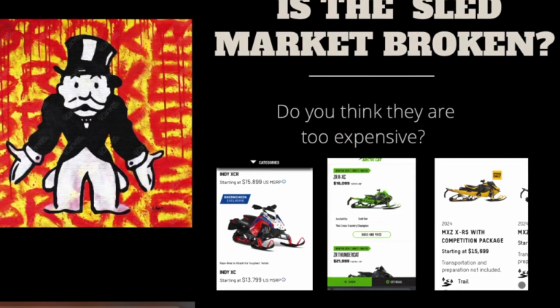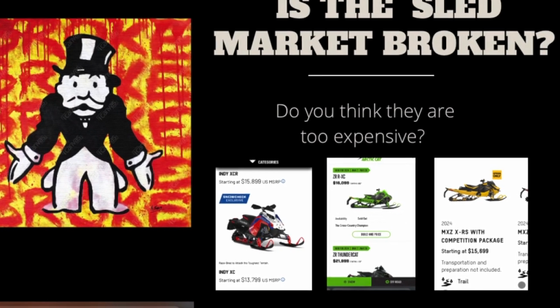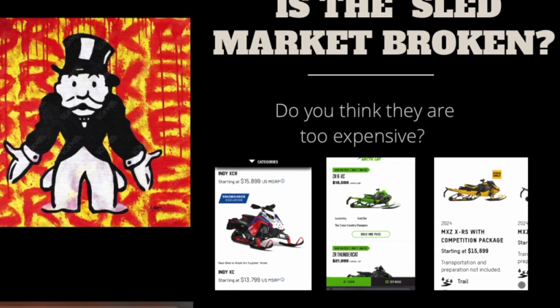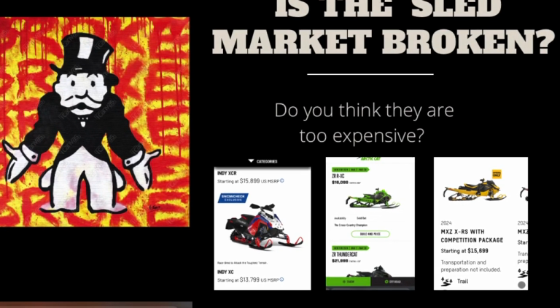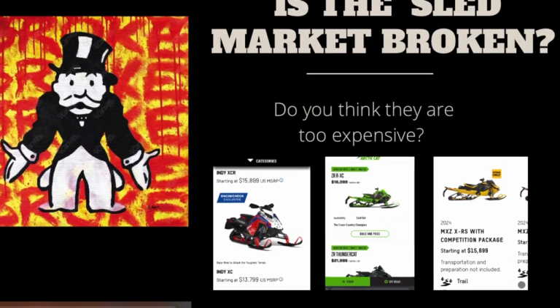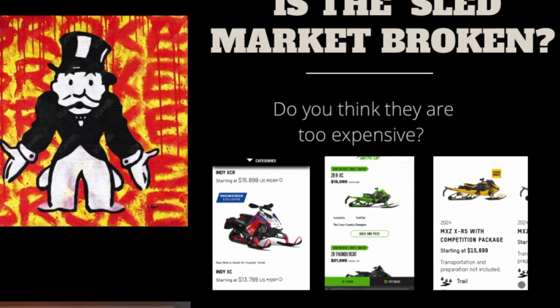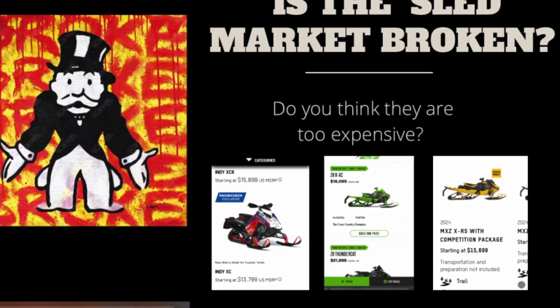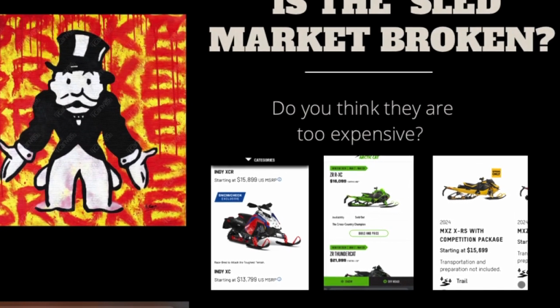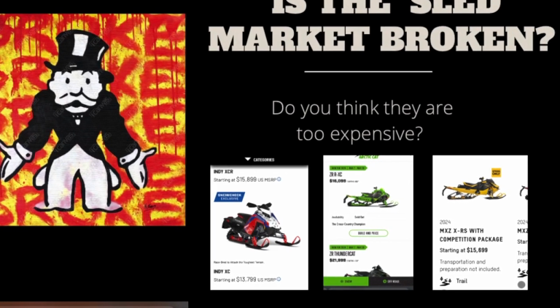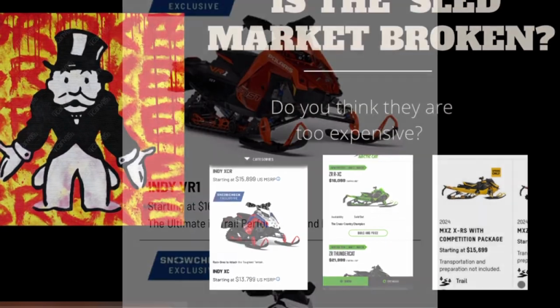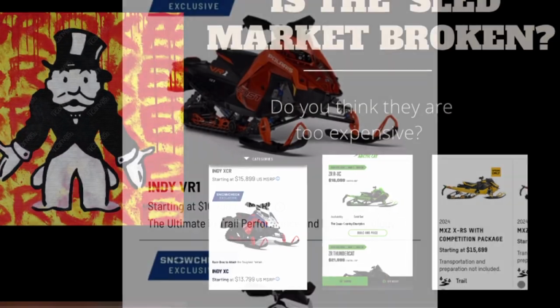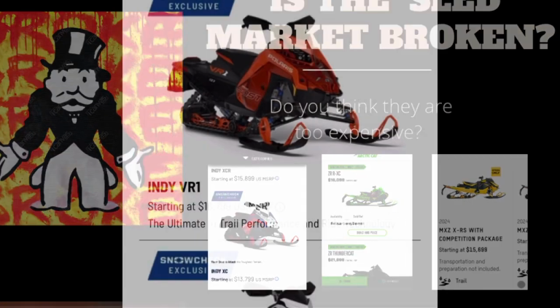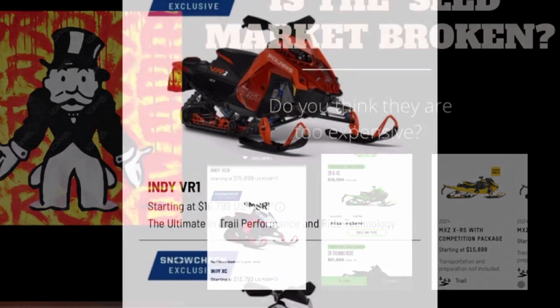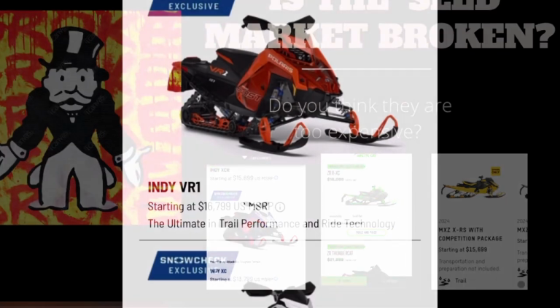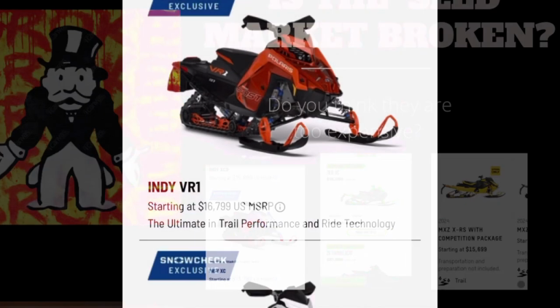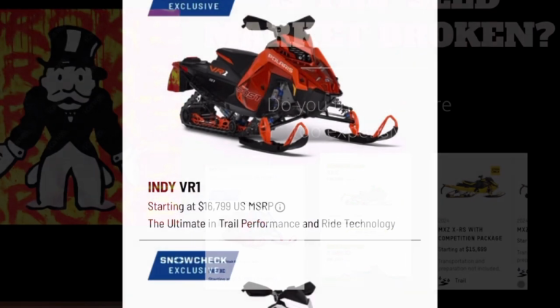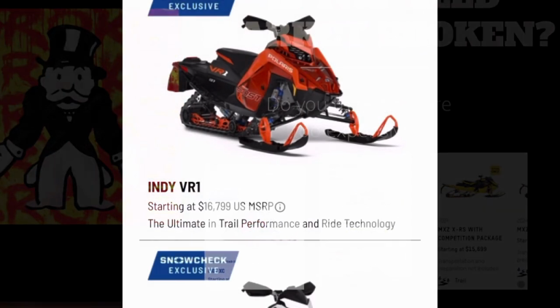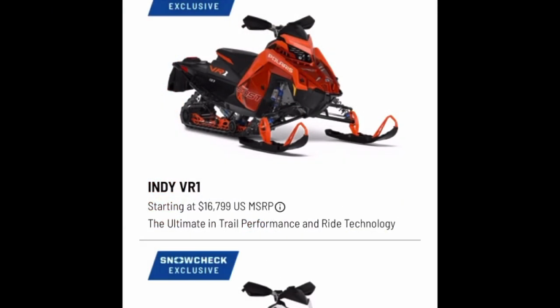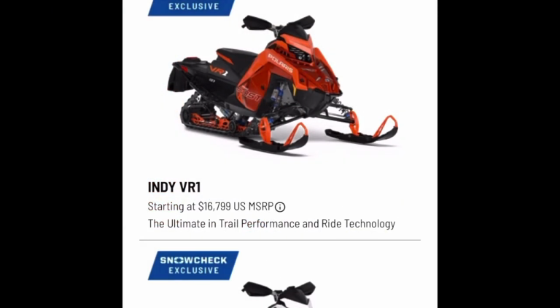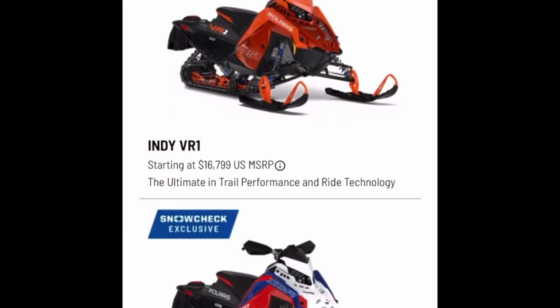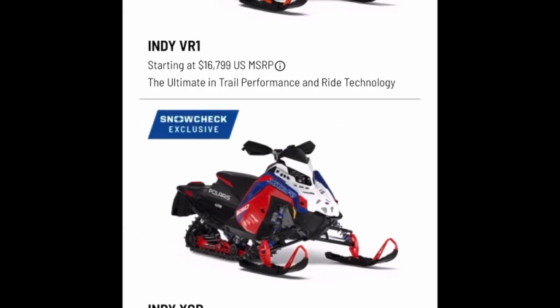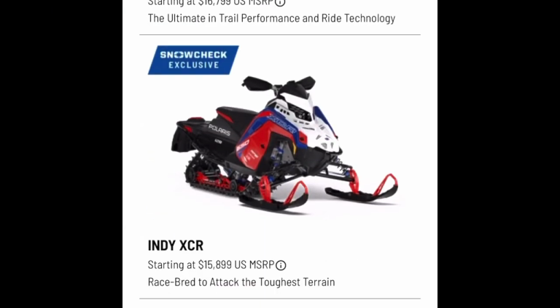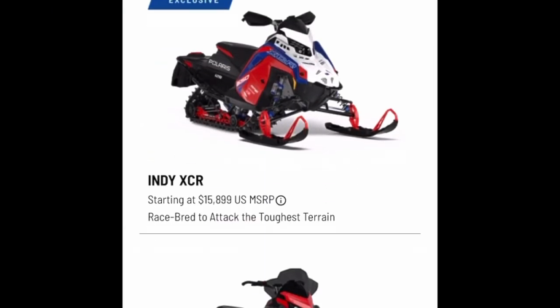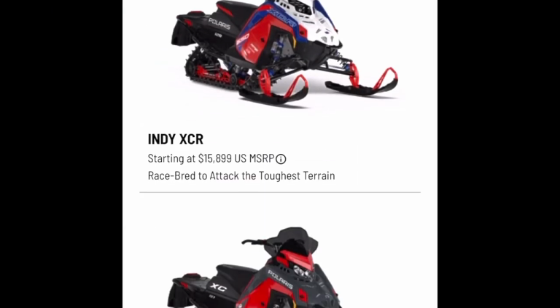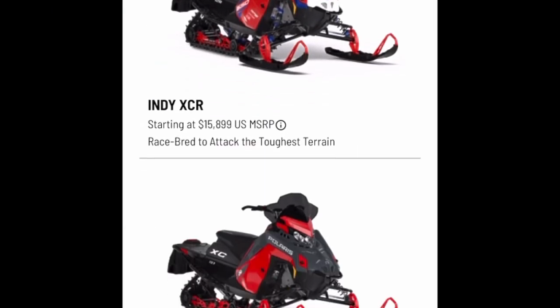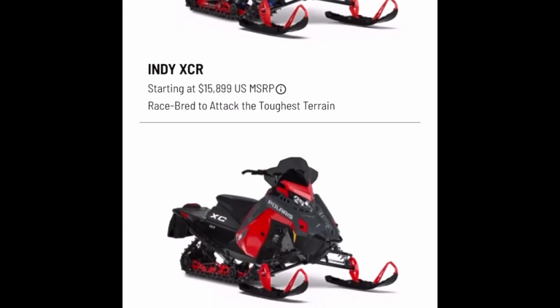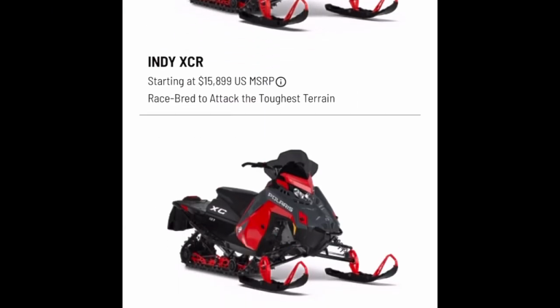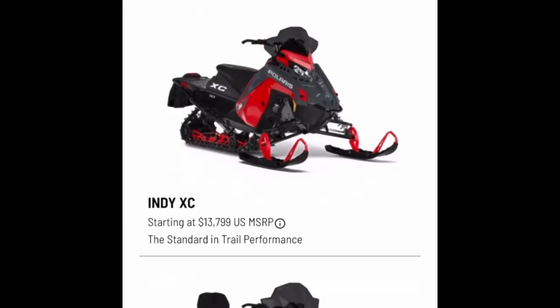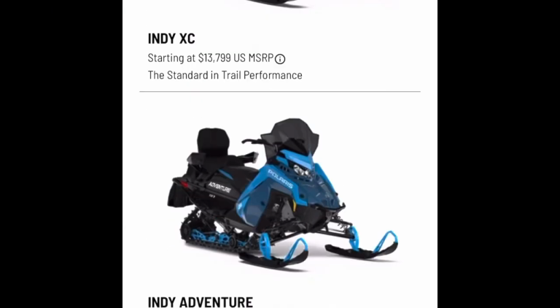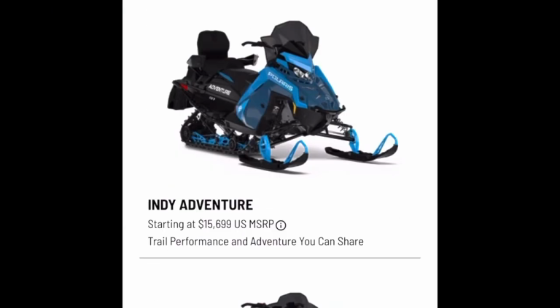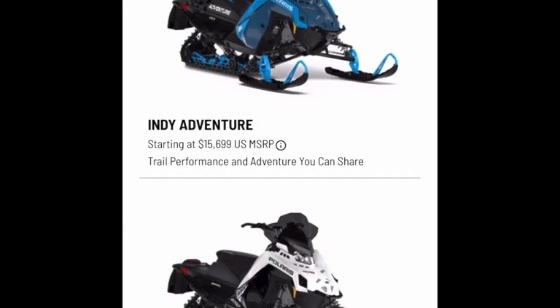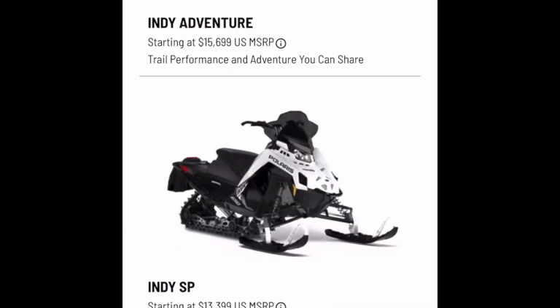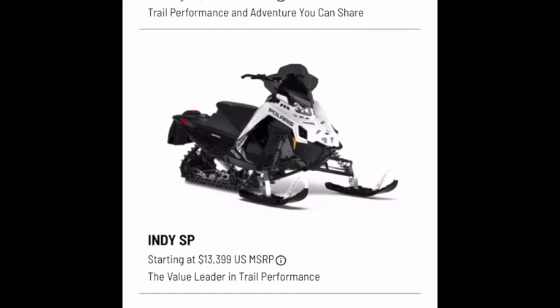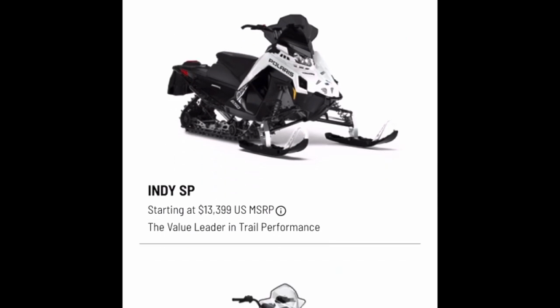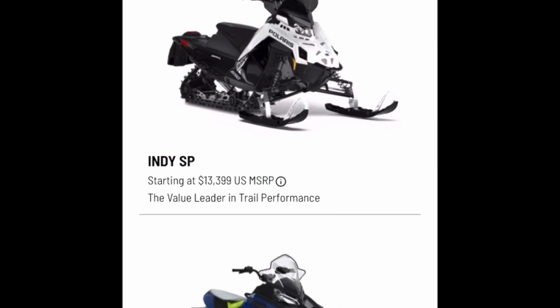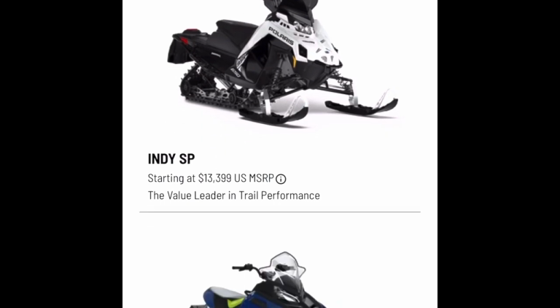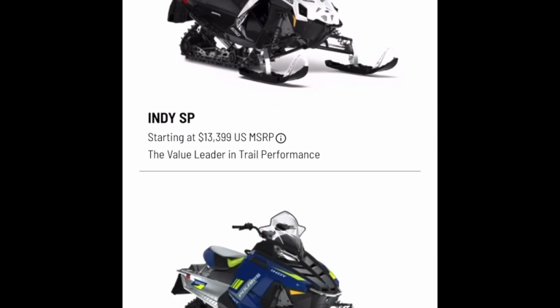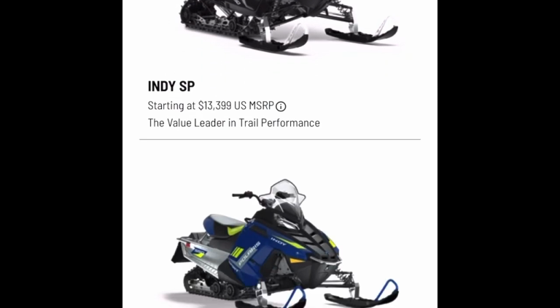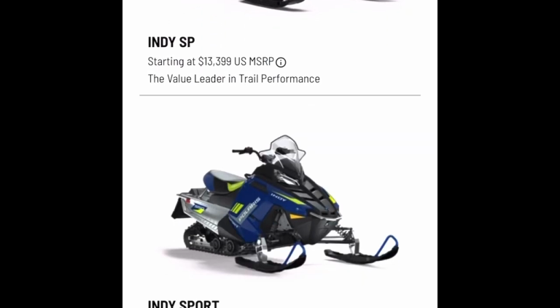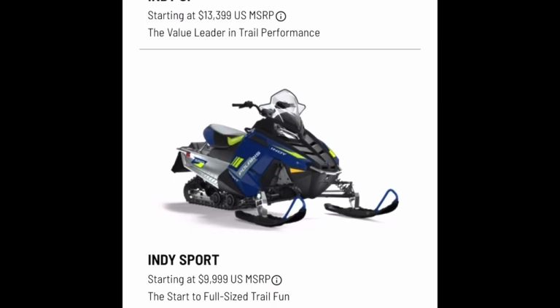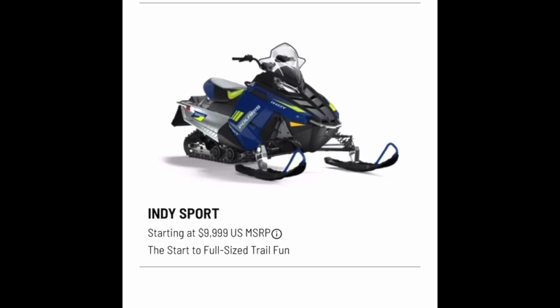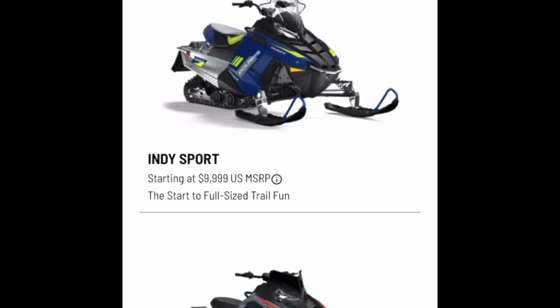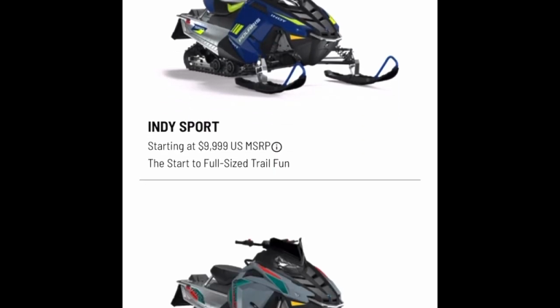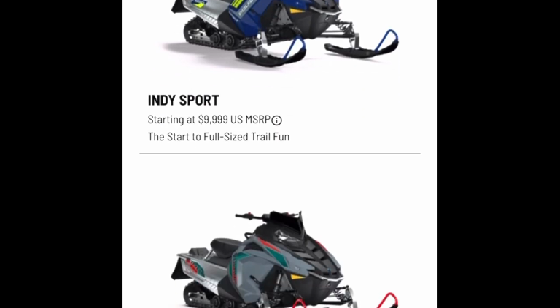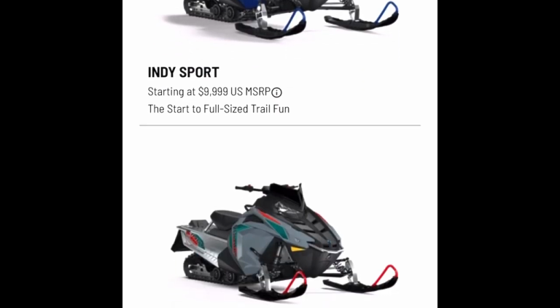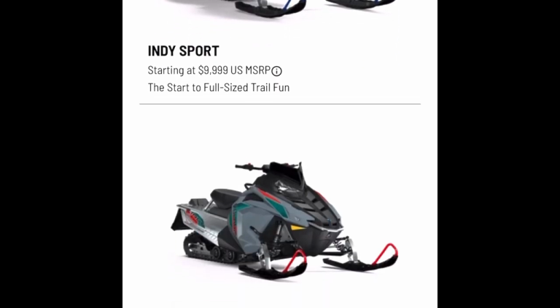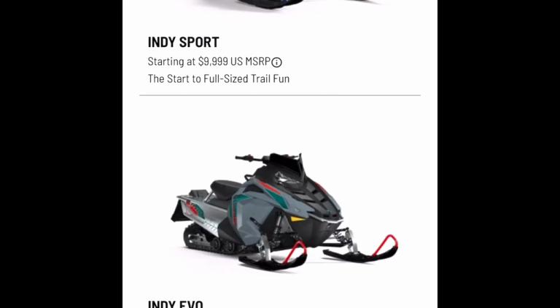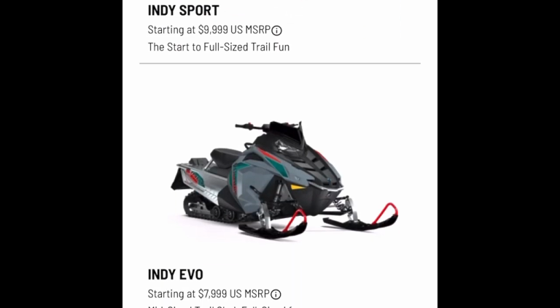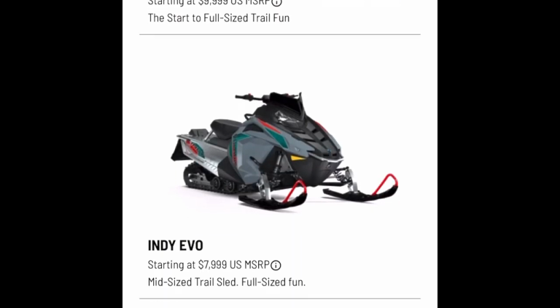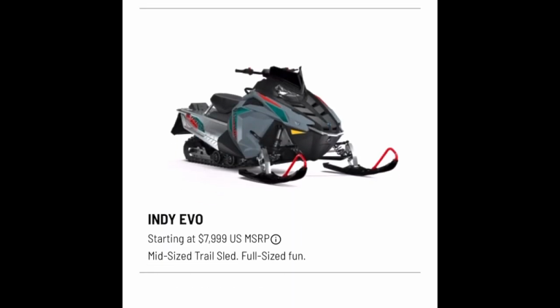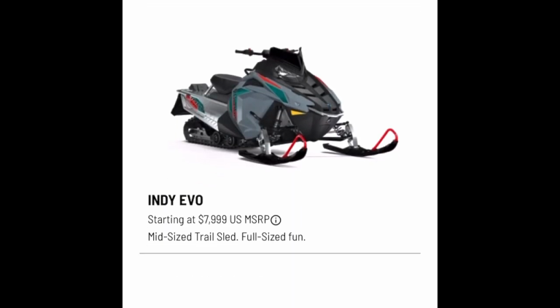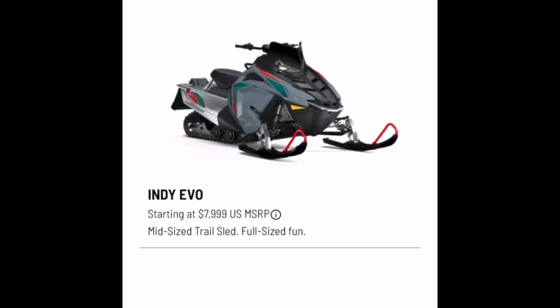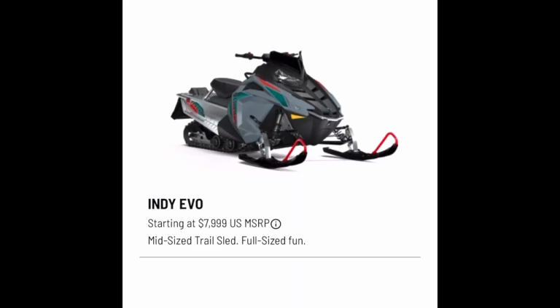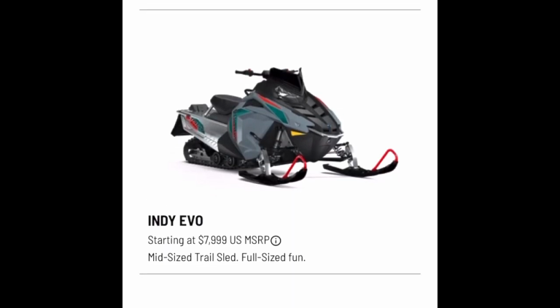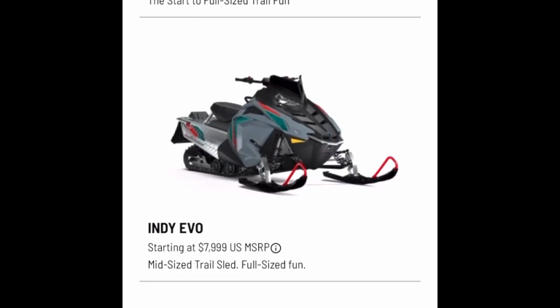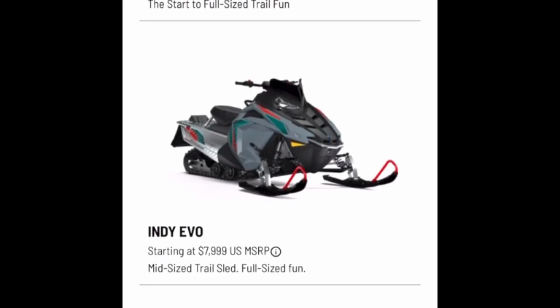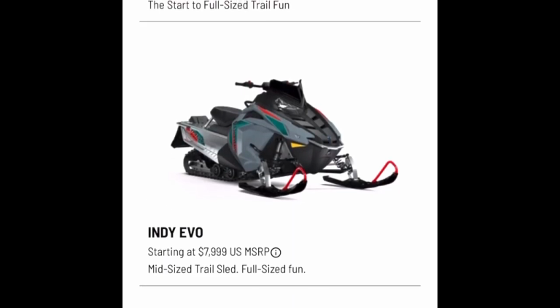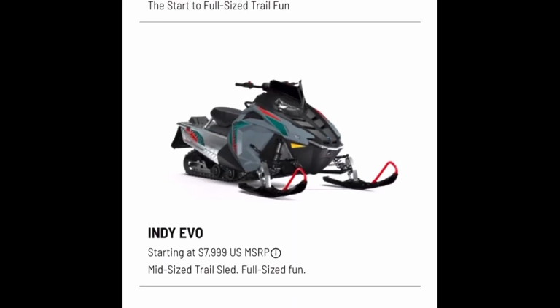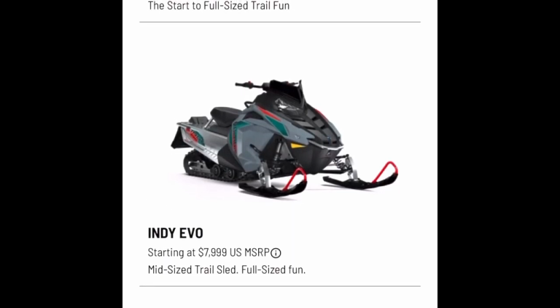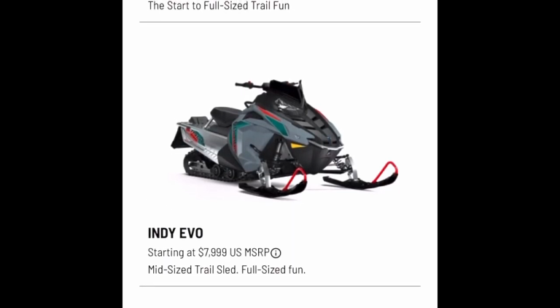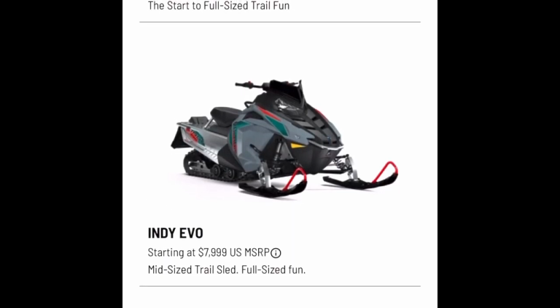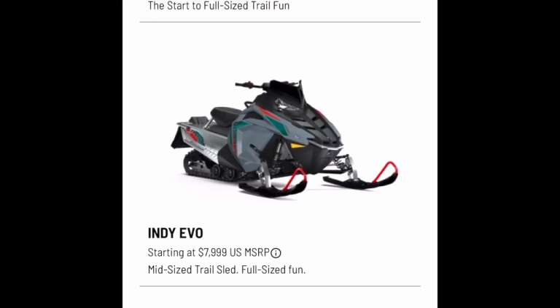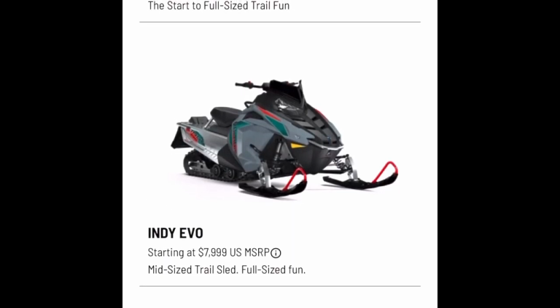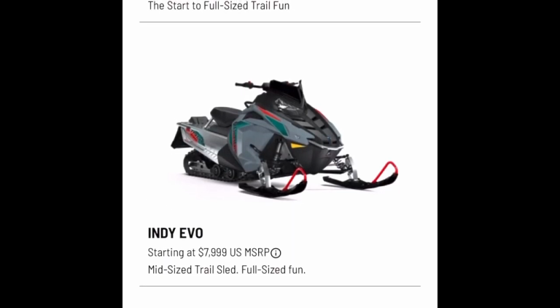Hey YouTube and welcome to the channel. It's snow check season and here I am looking at the 2024 Polaris lineup.